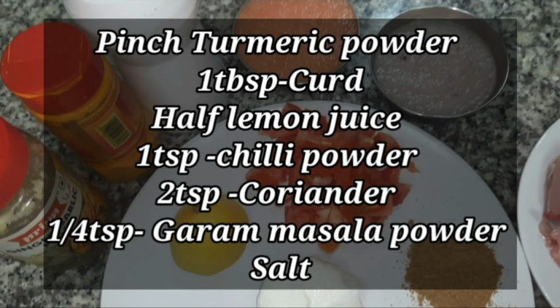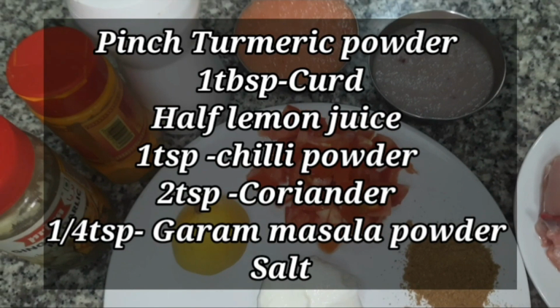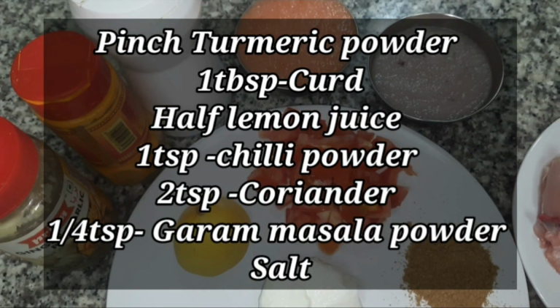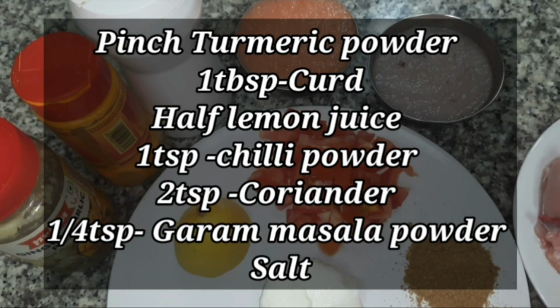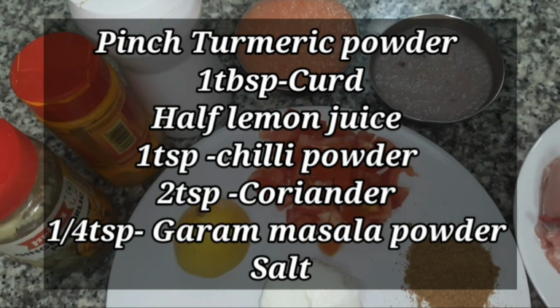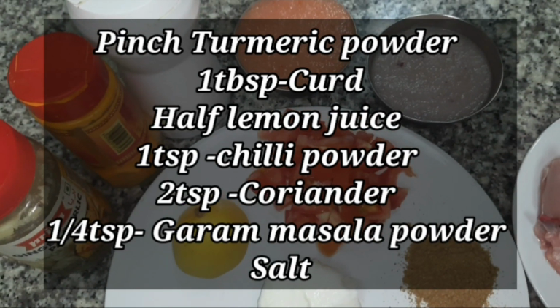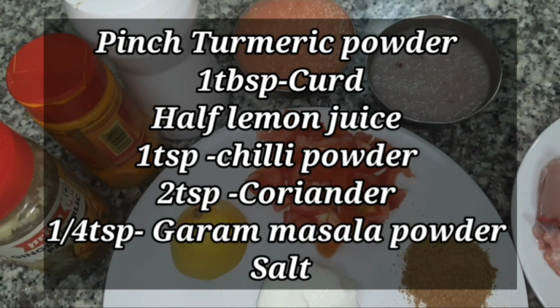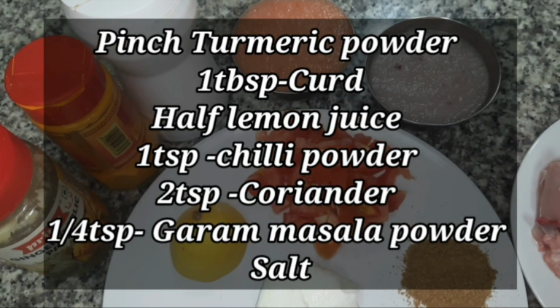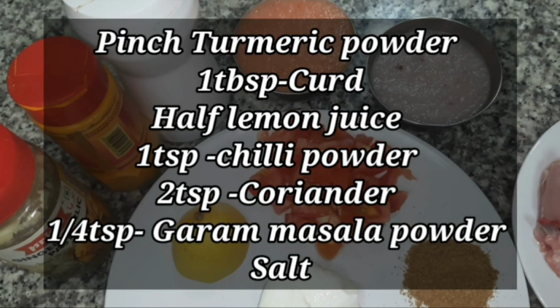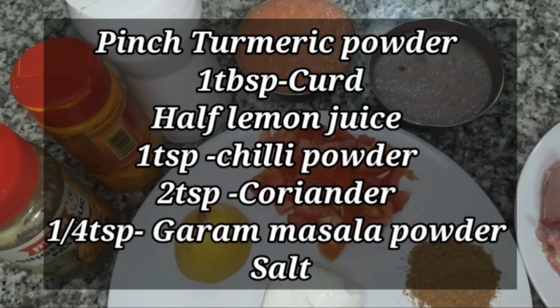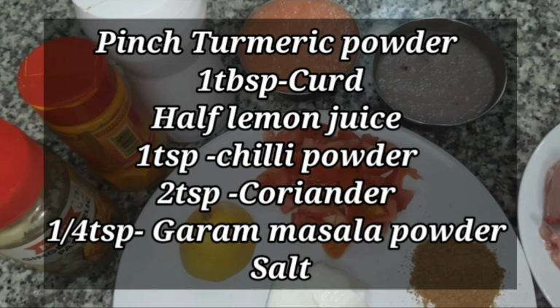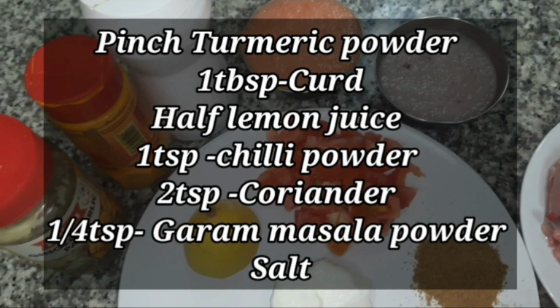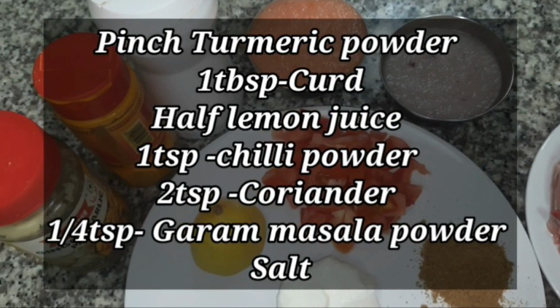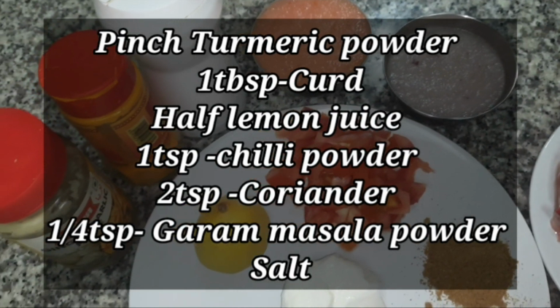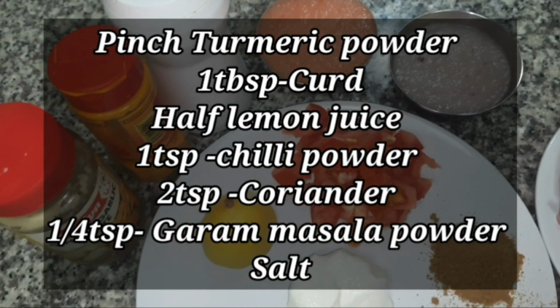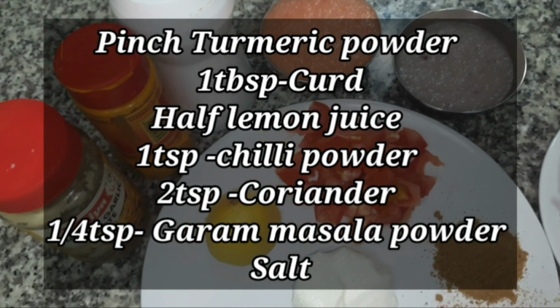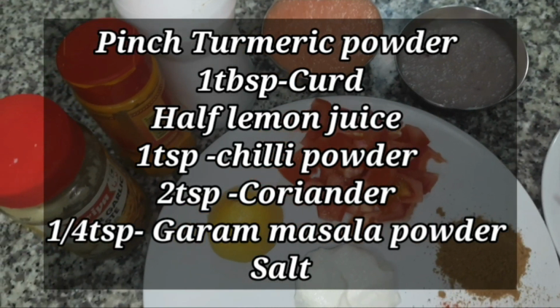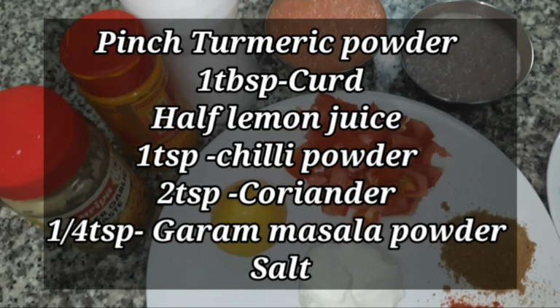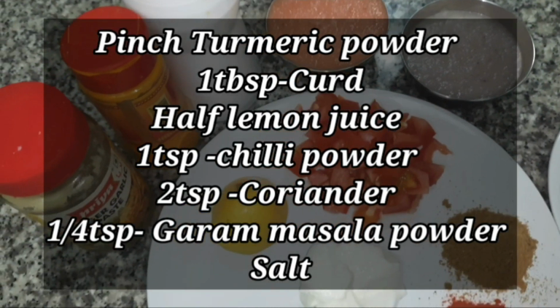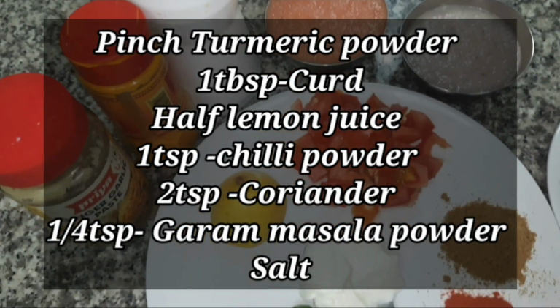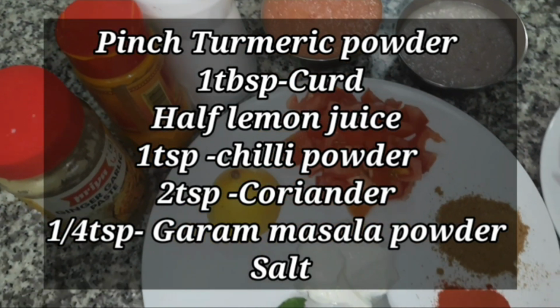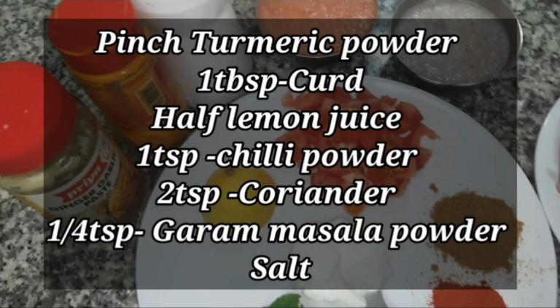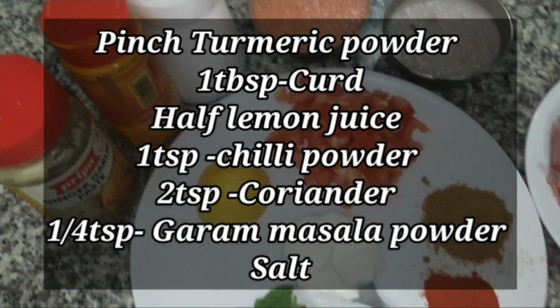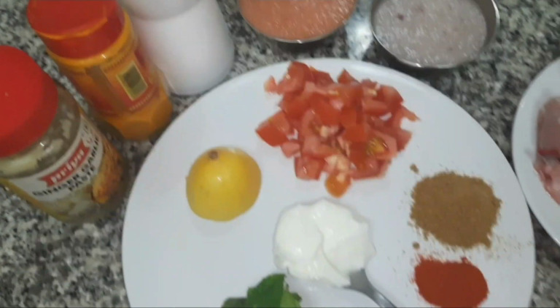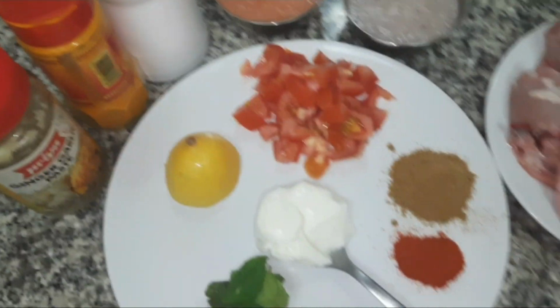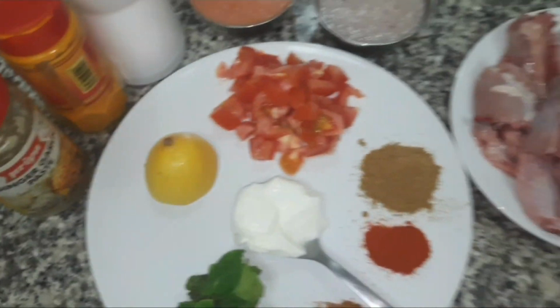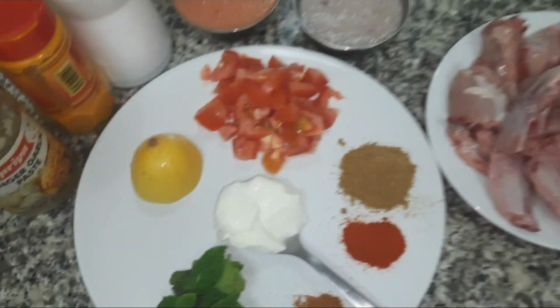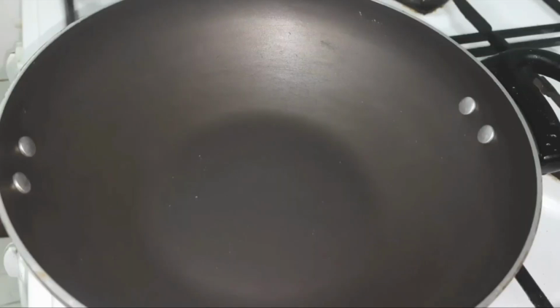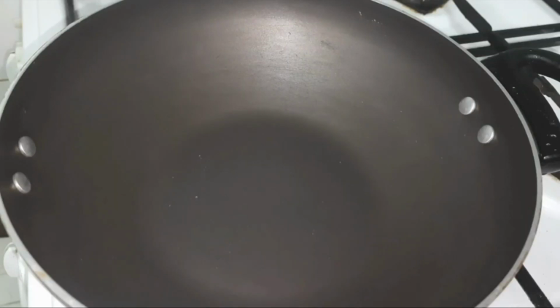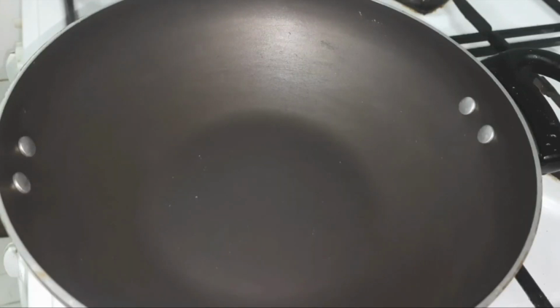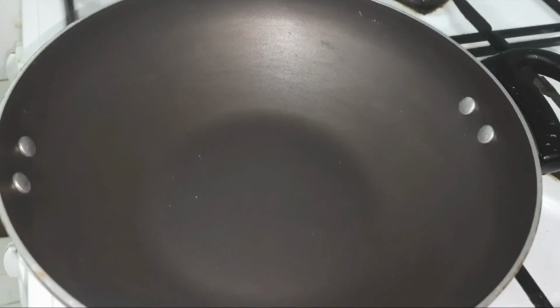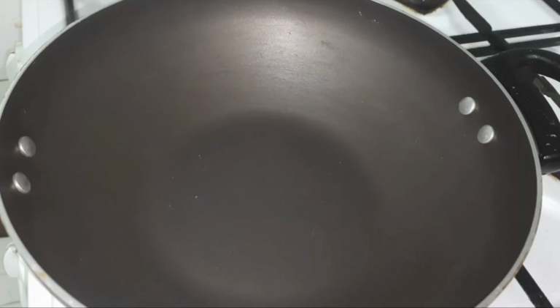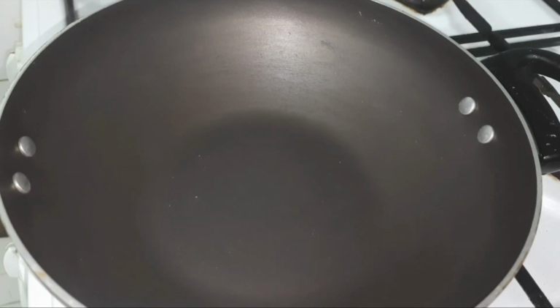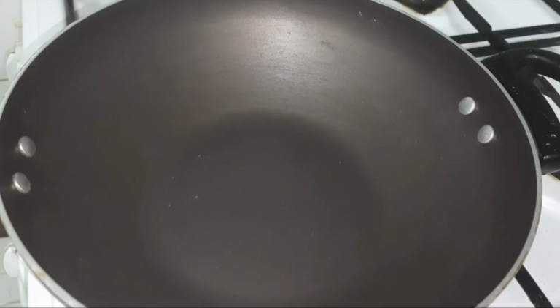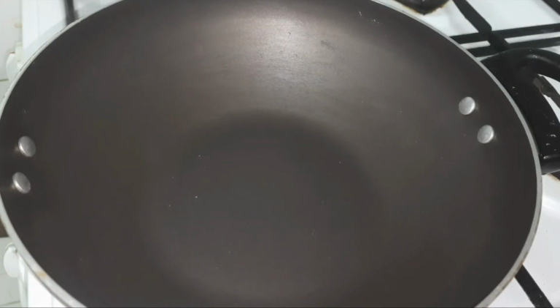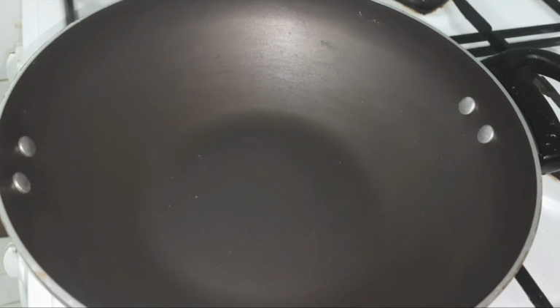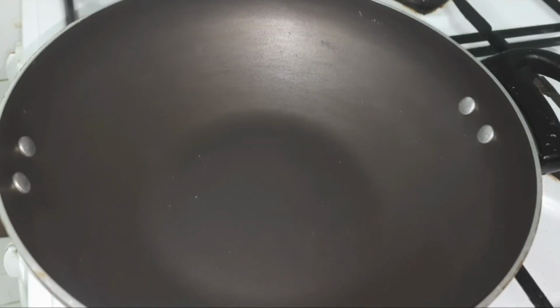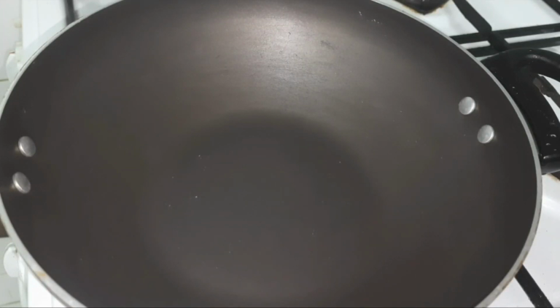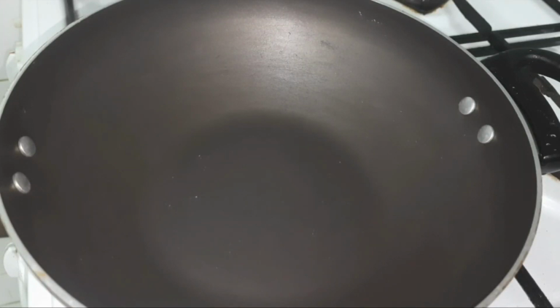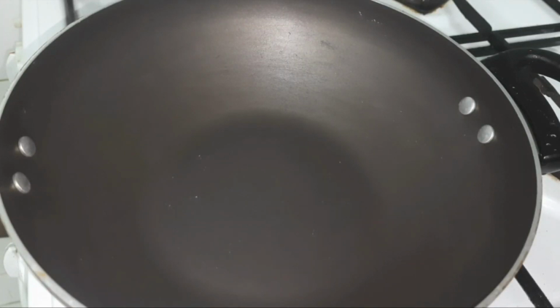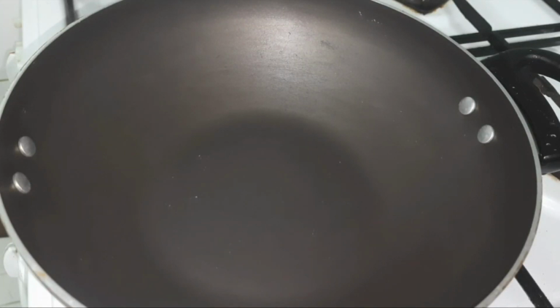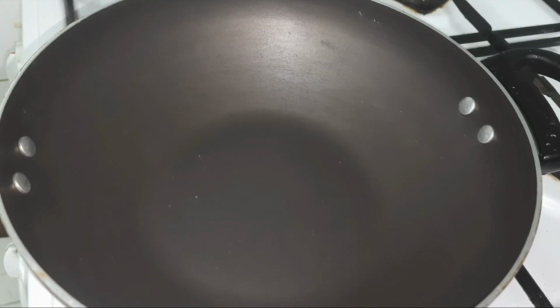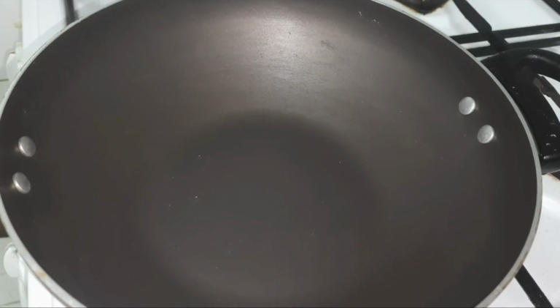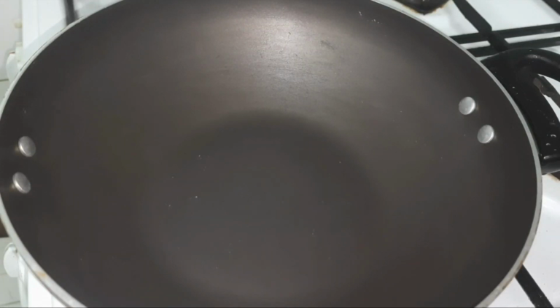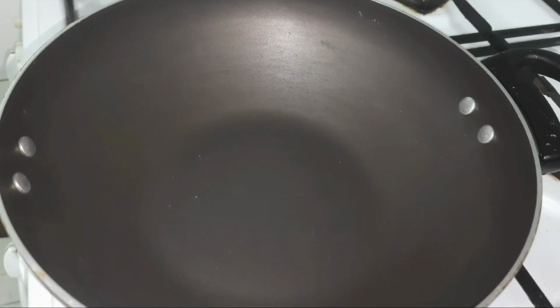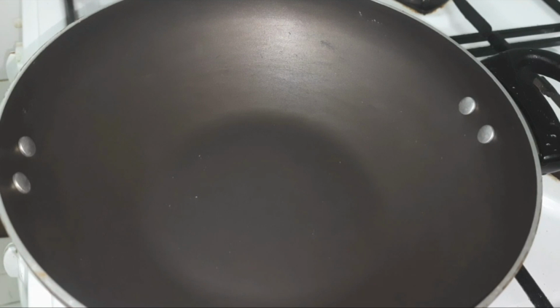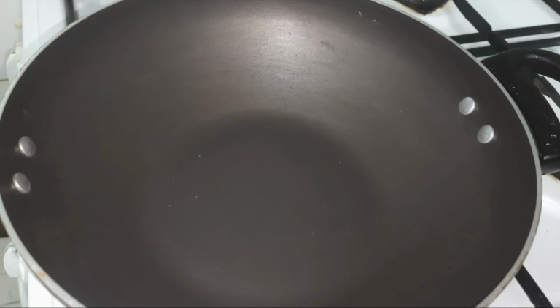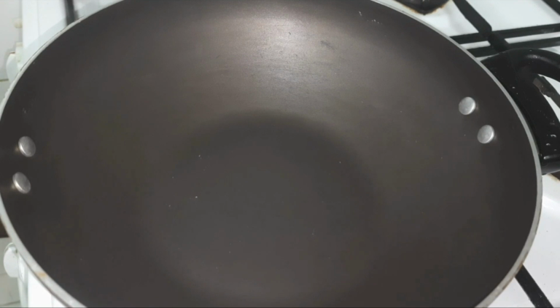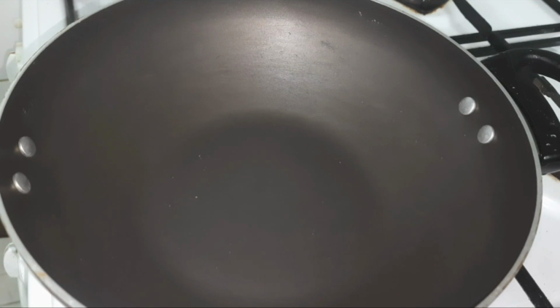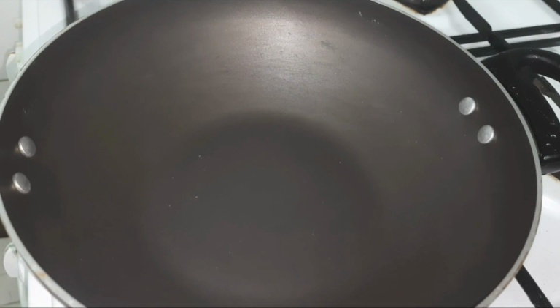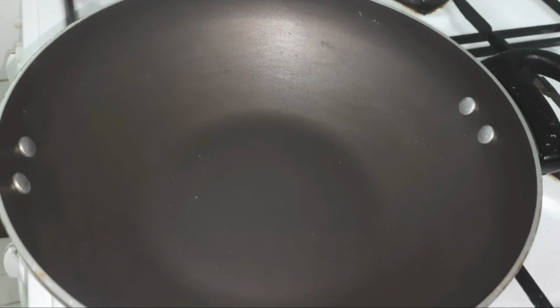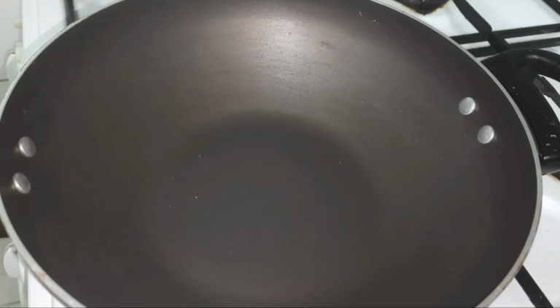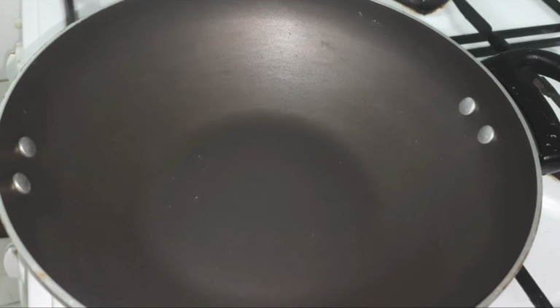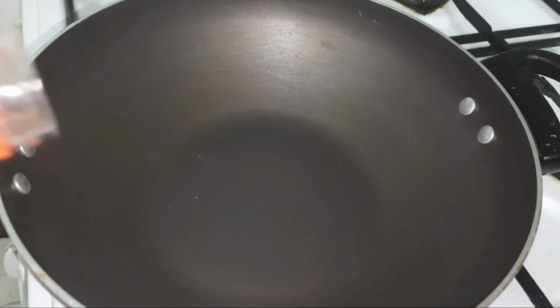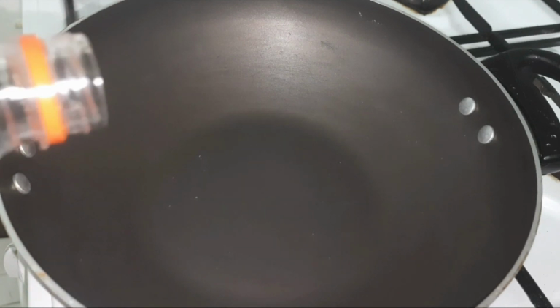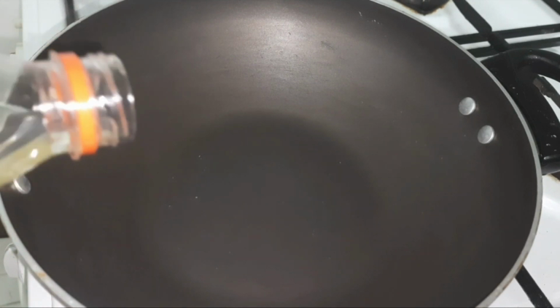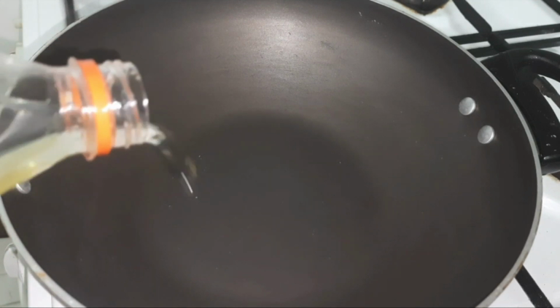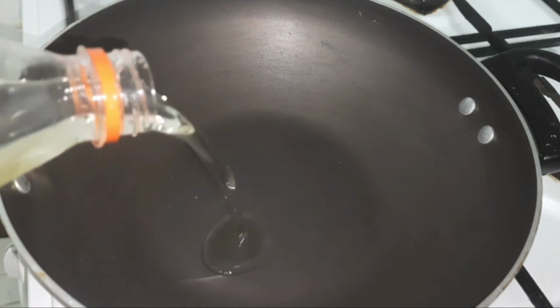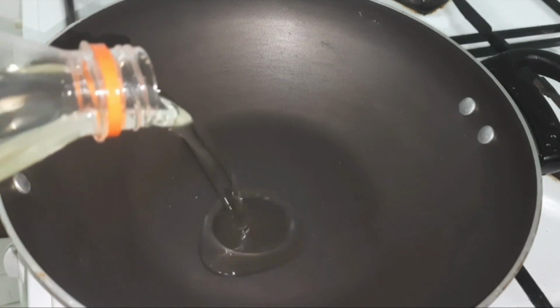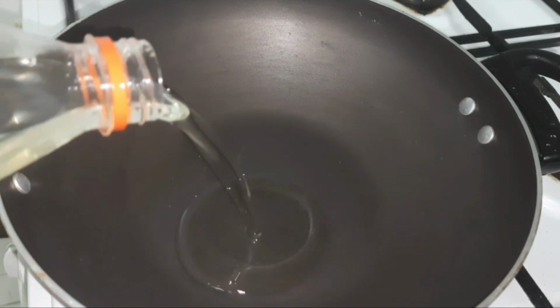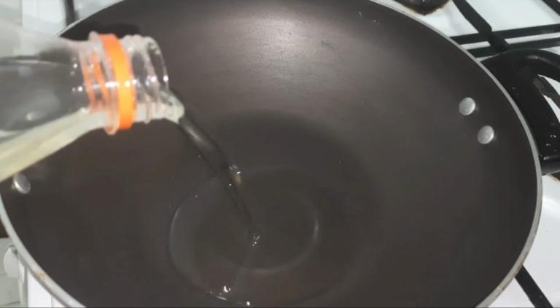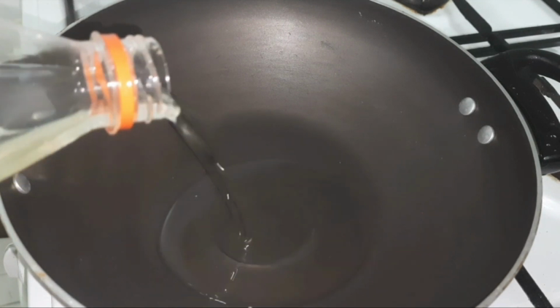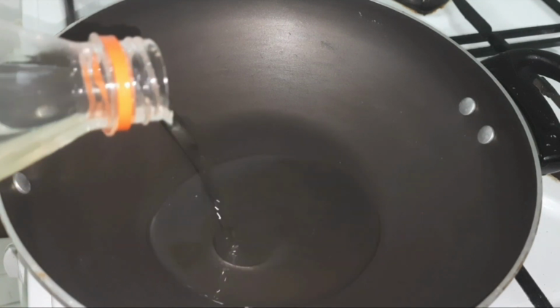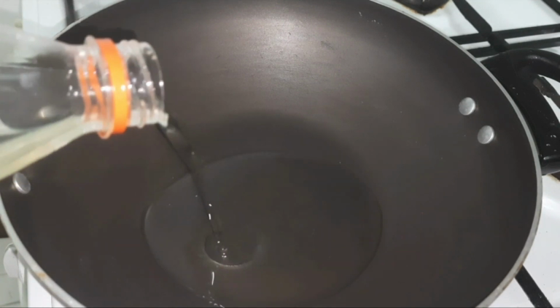Two teaspoons coriander powder, one-fourth teaspoon garam masala powder, and some salt to taste. You can always adjust the spices as per your taste. Now in a pan or a kadai, take some oil.